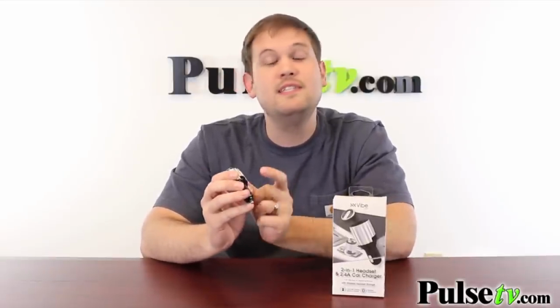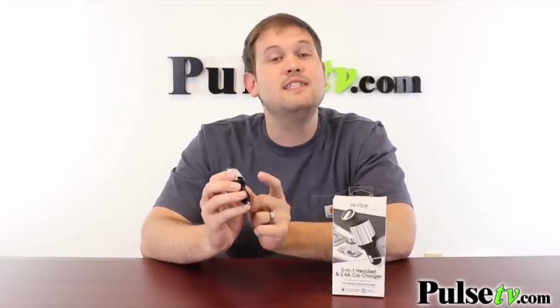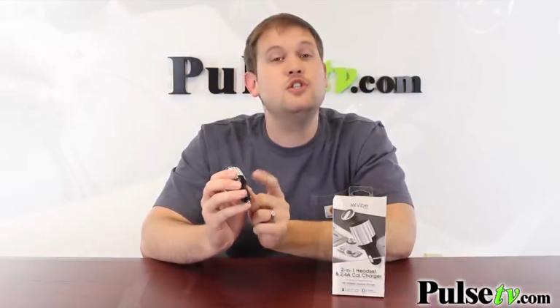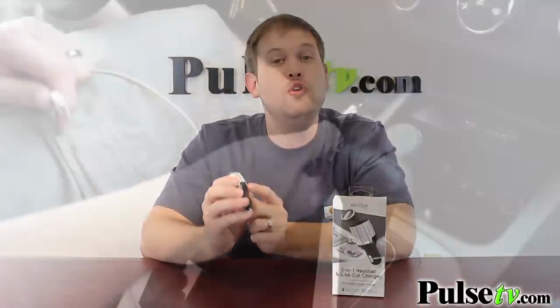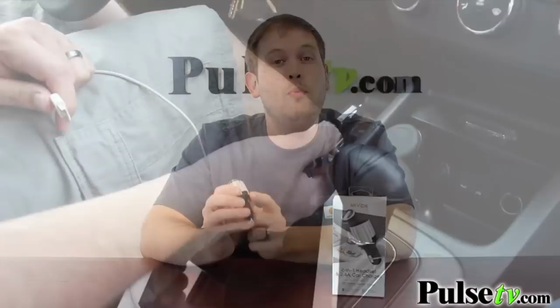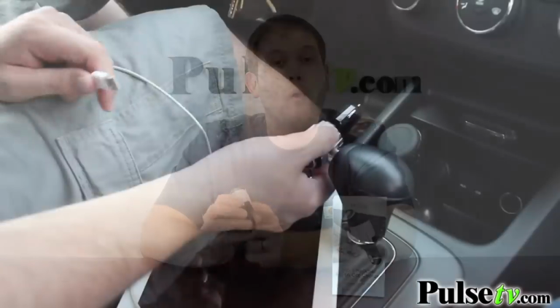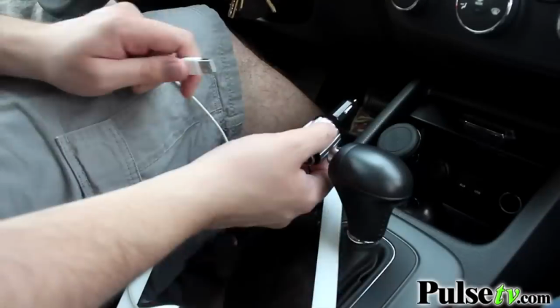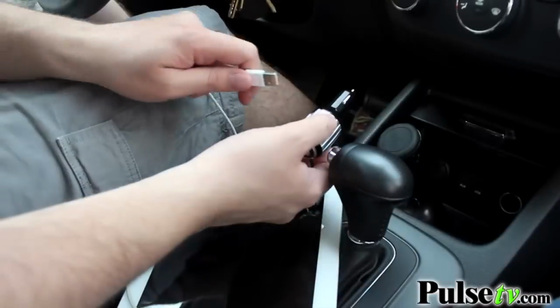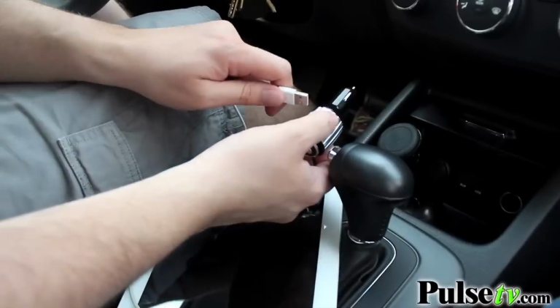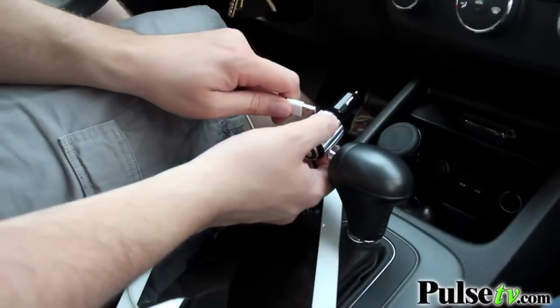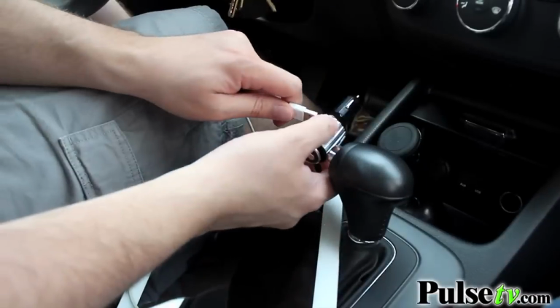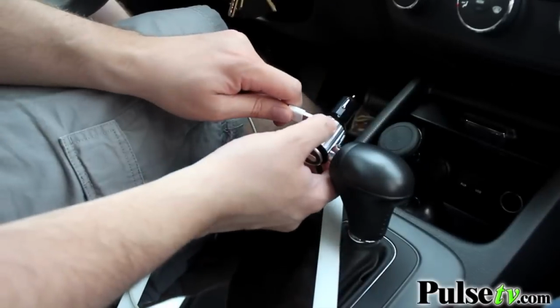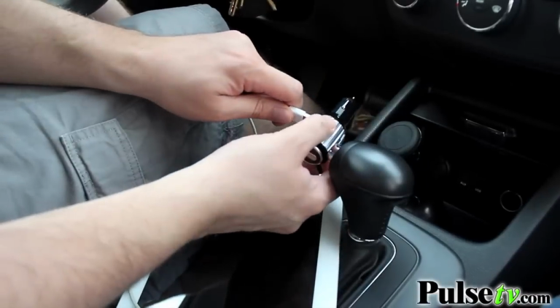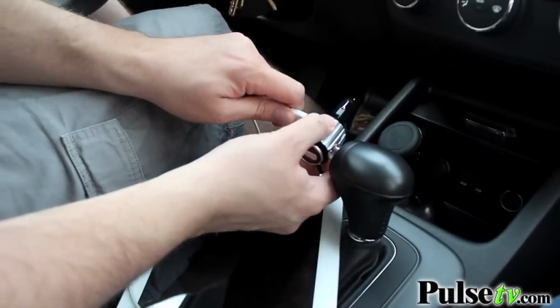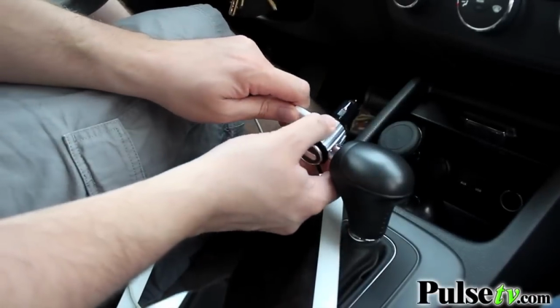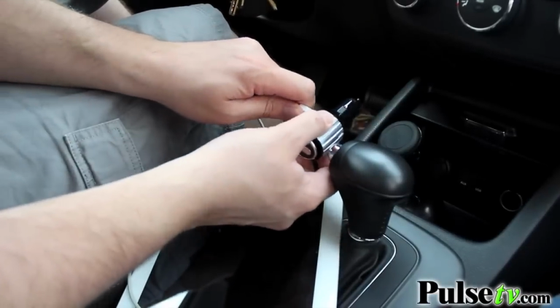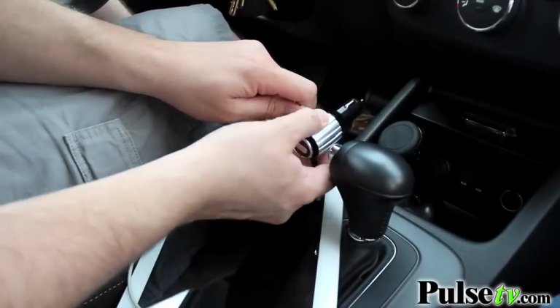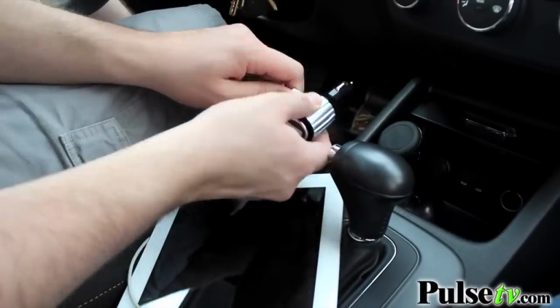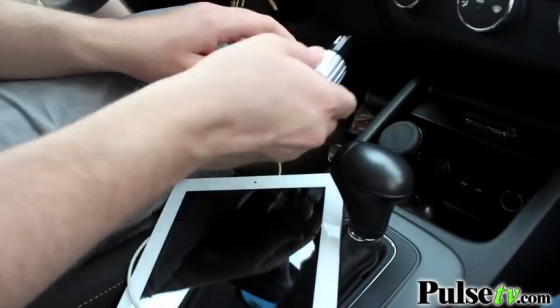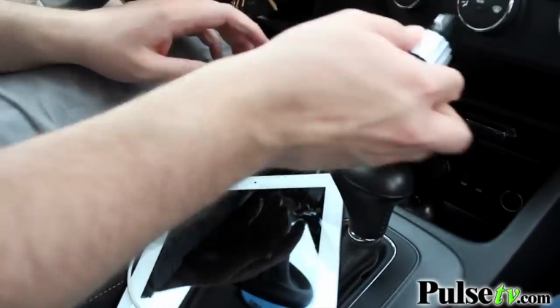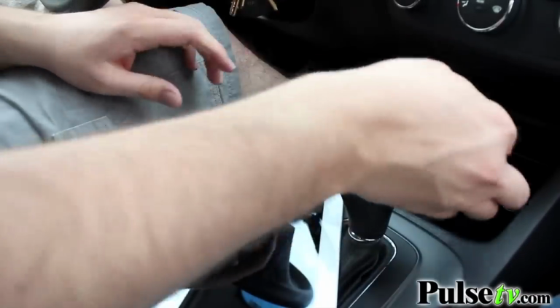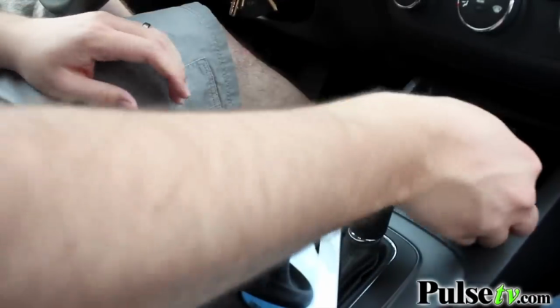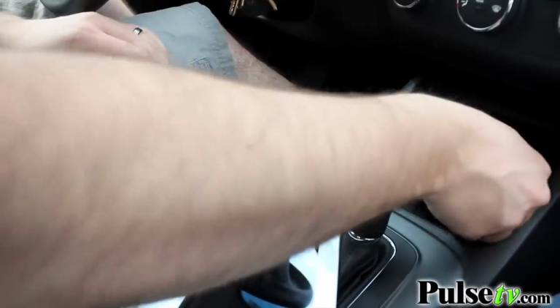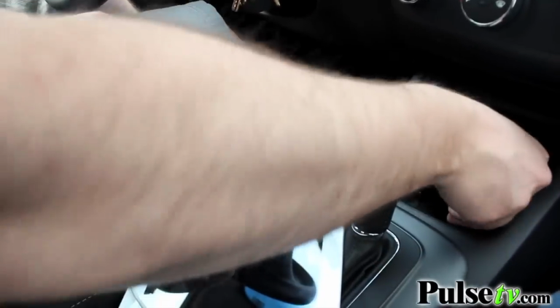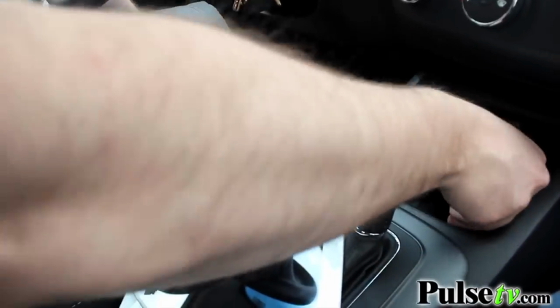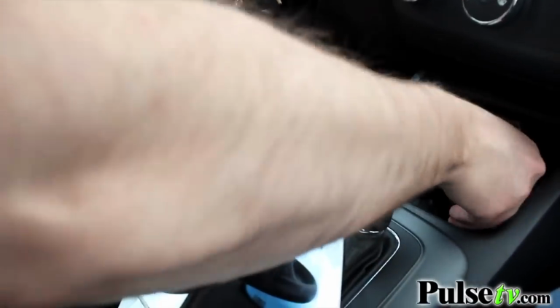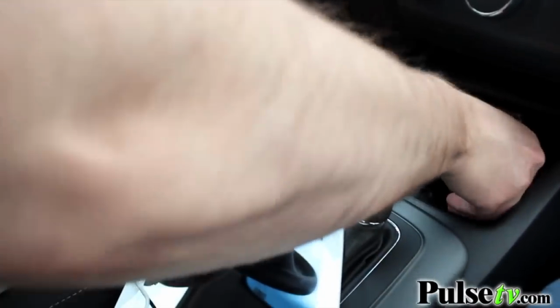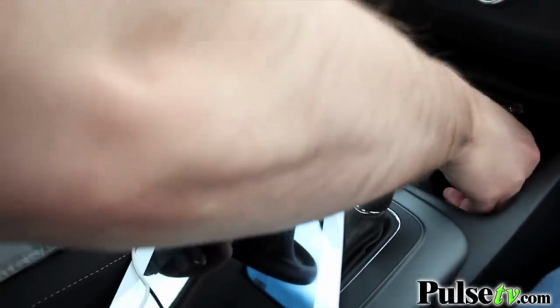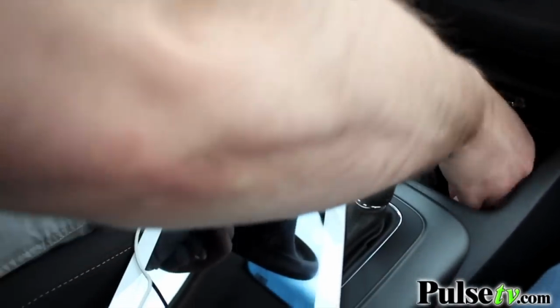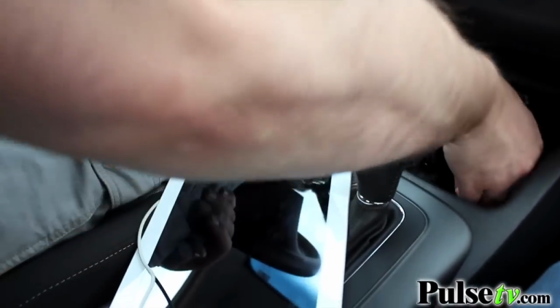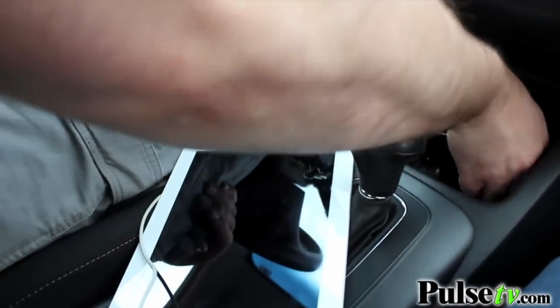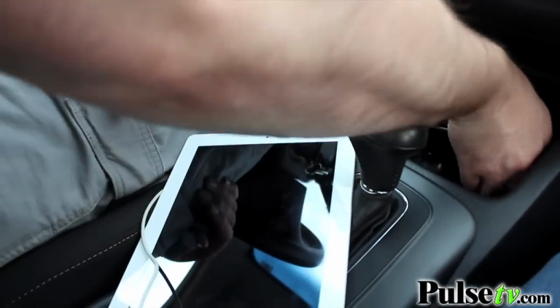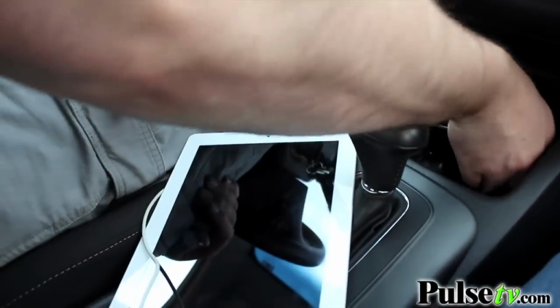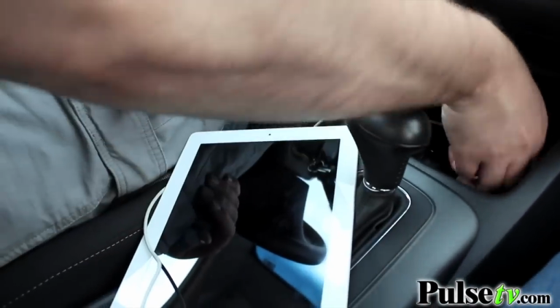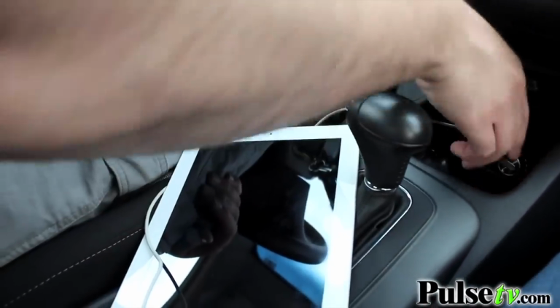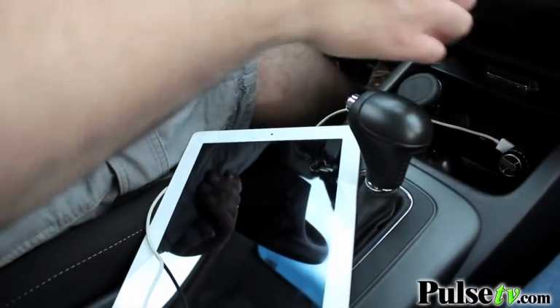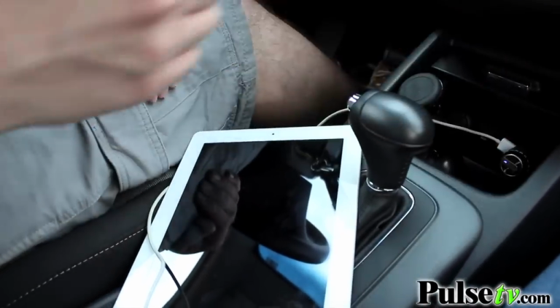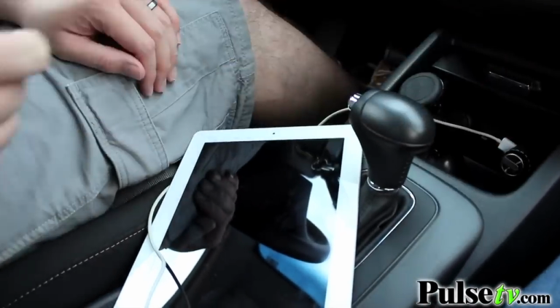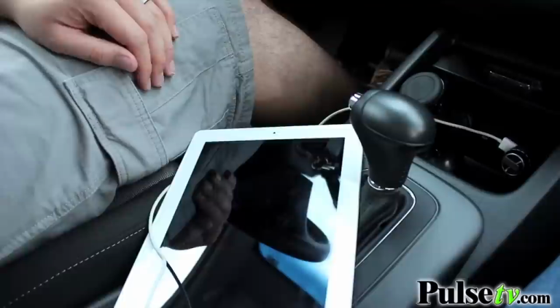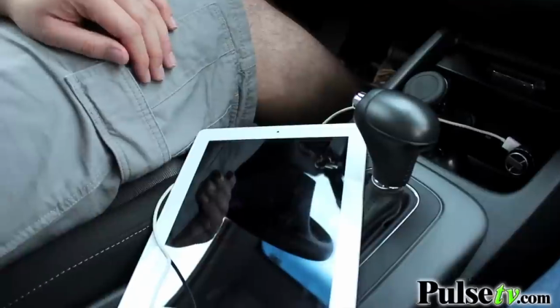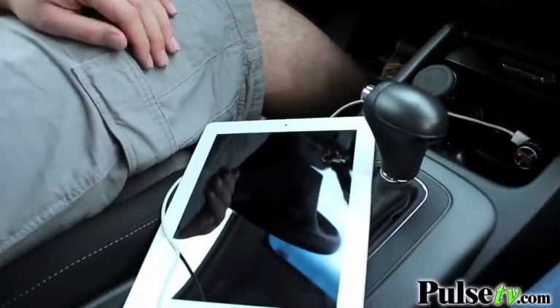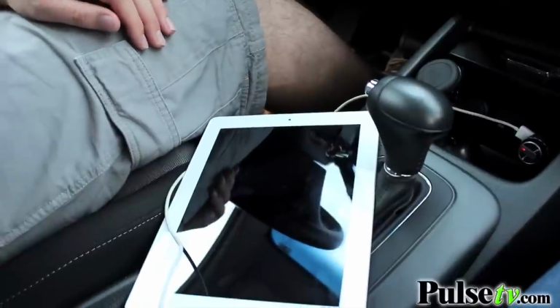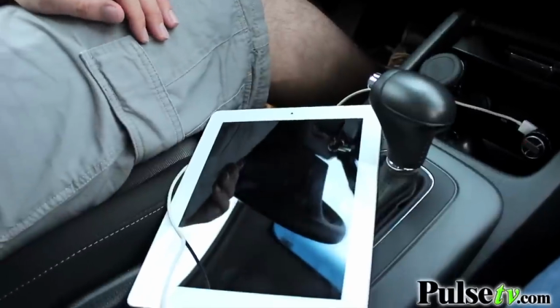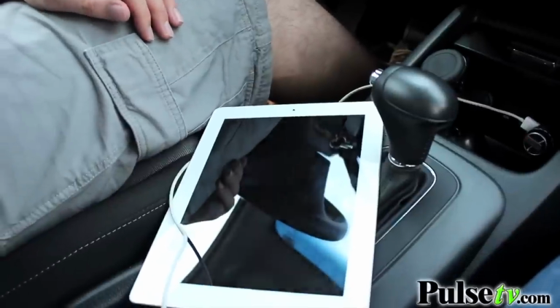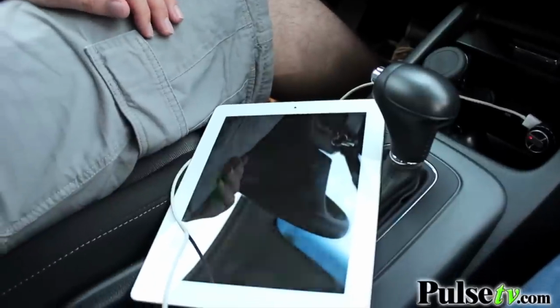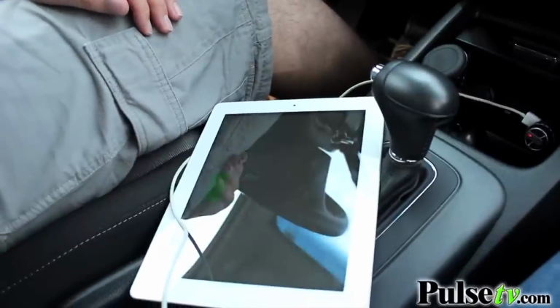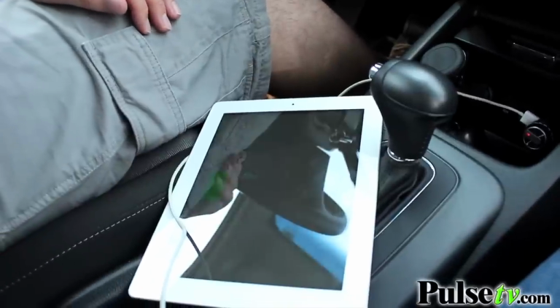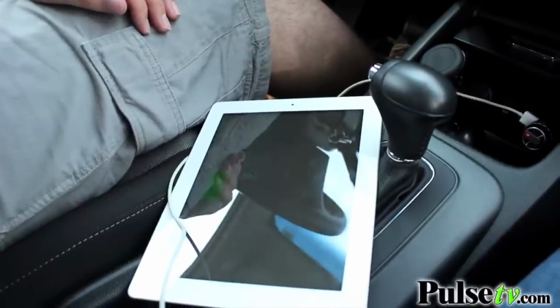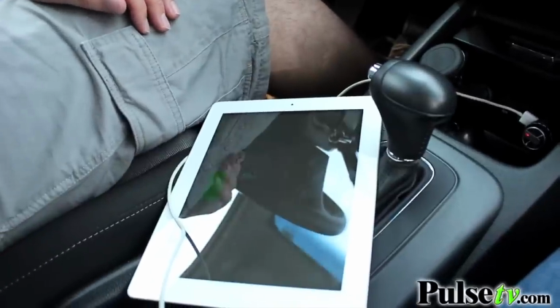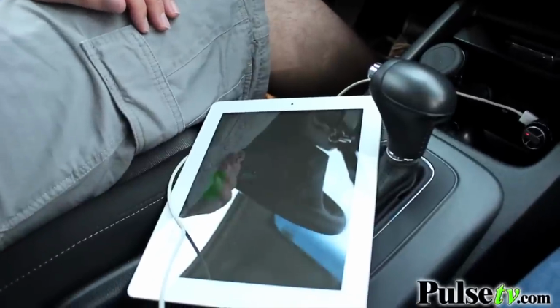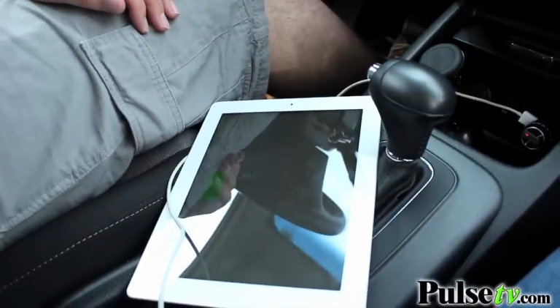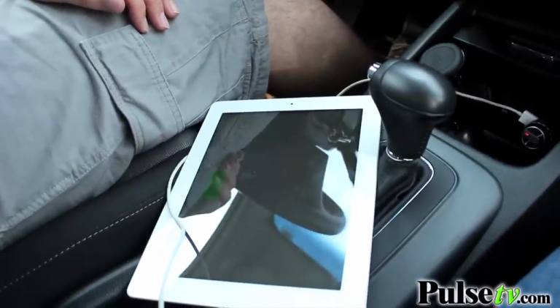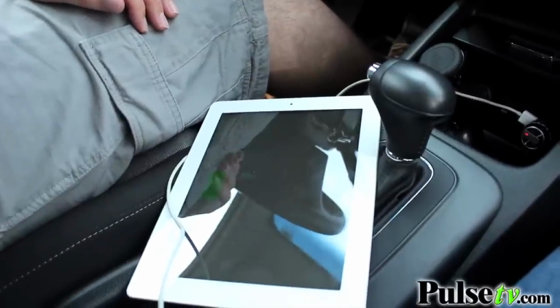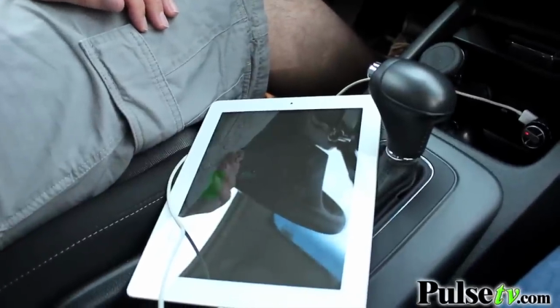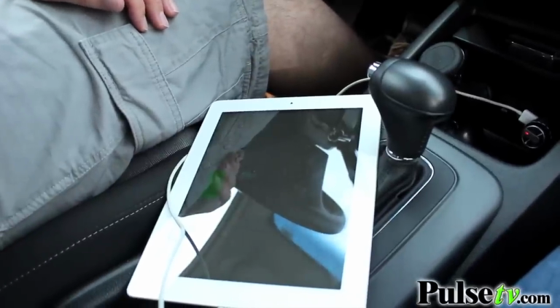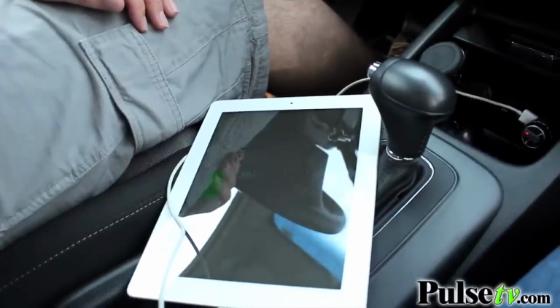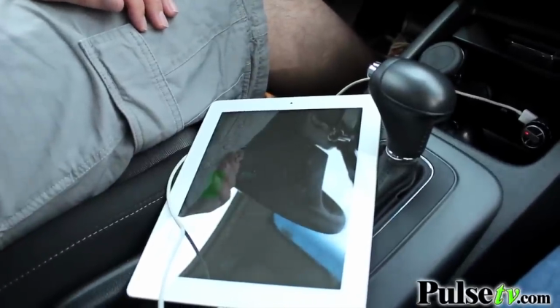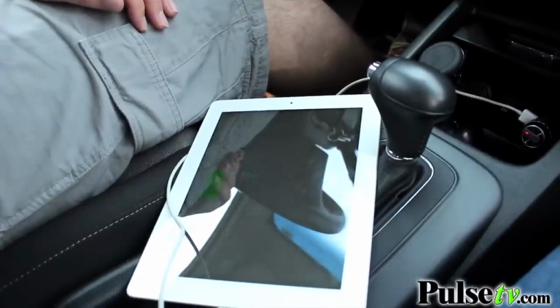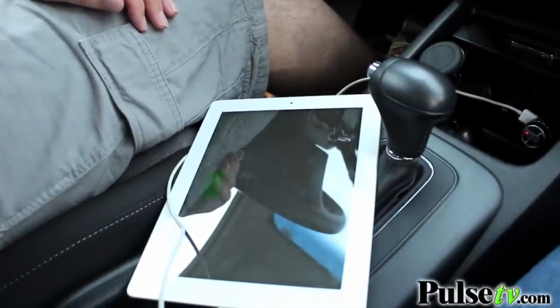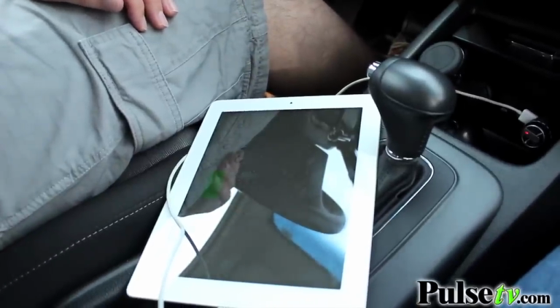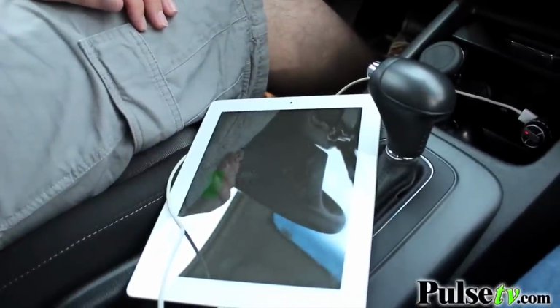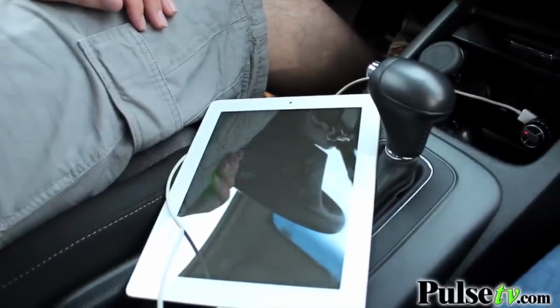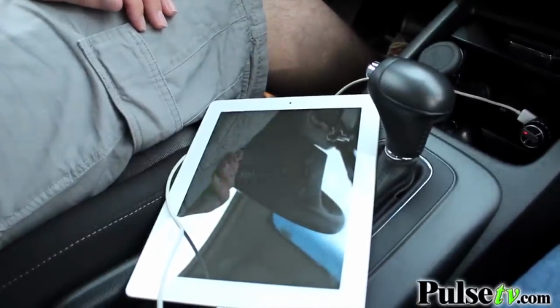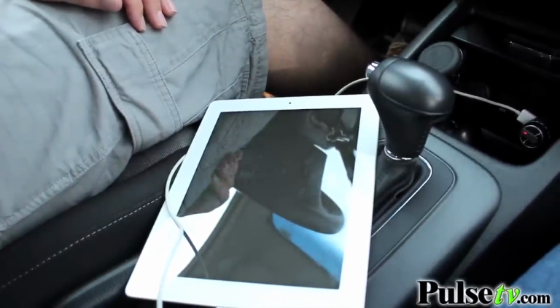This is a 2.4 amp charger, so it will charge your phones and your tablets, iPads, you name it — you can charge them in here as well.